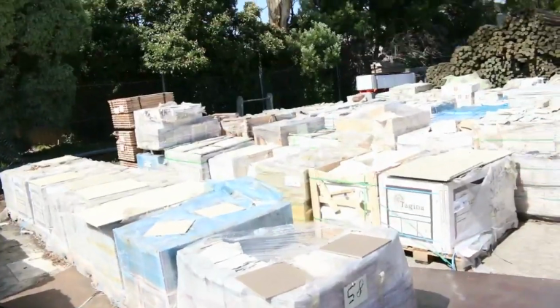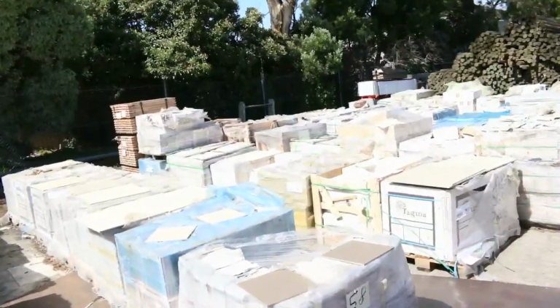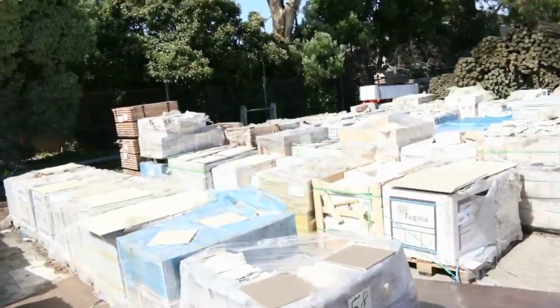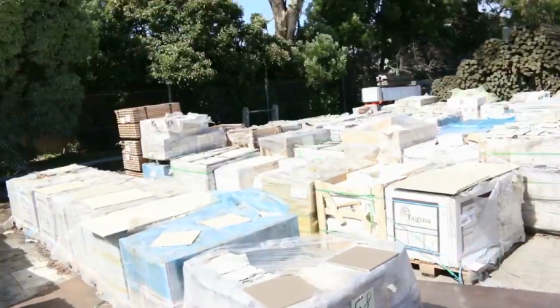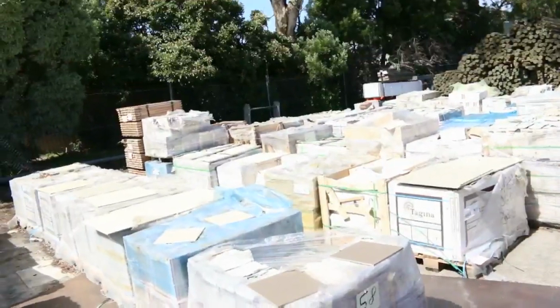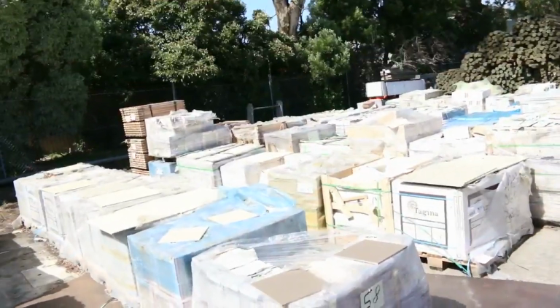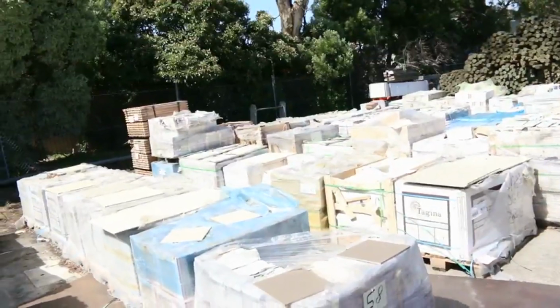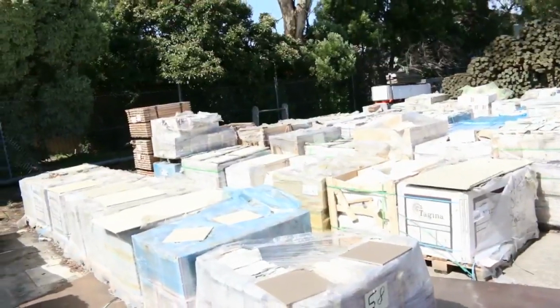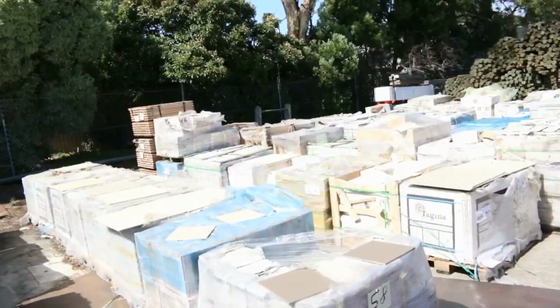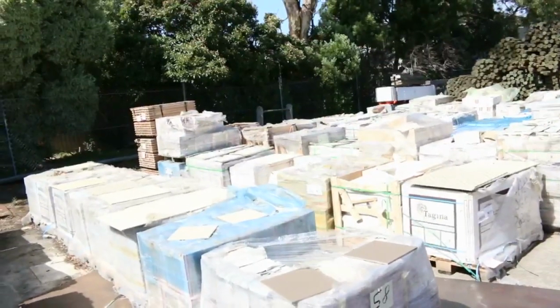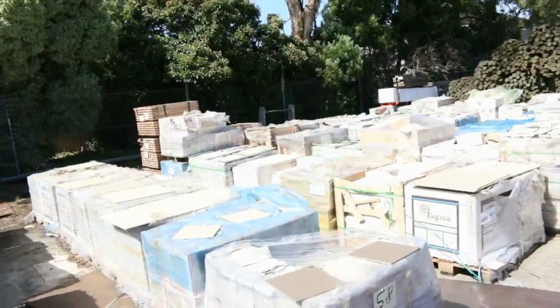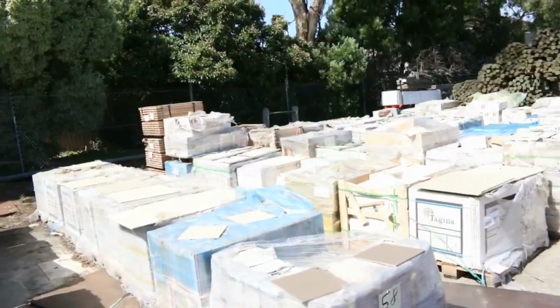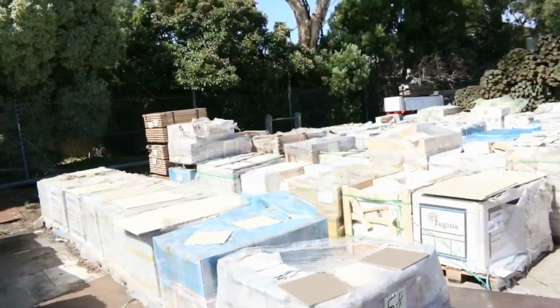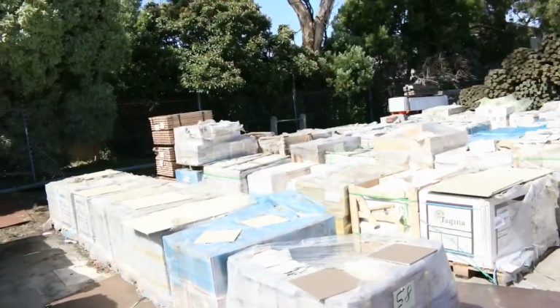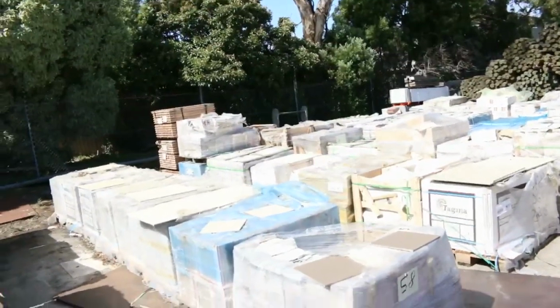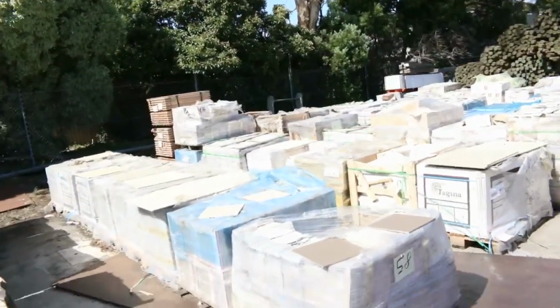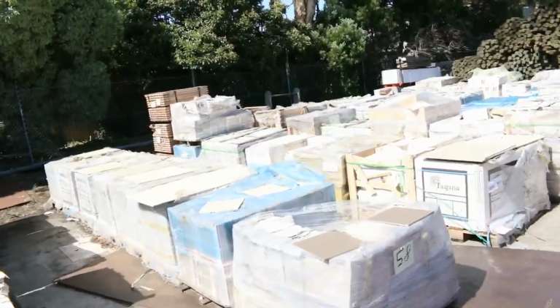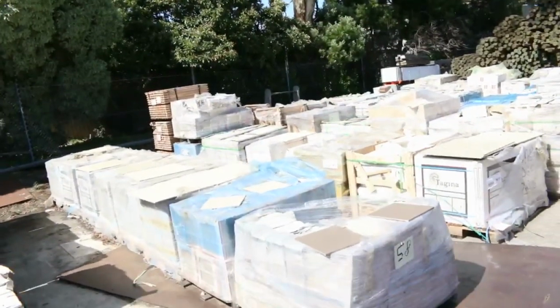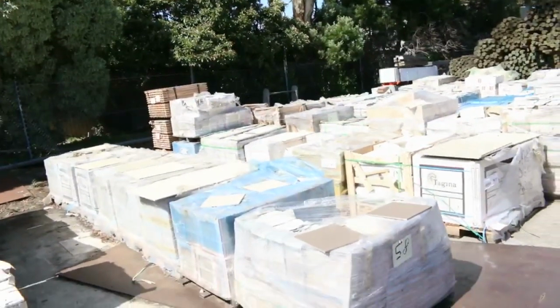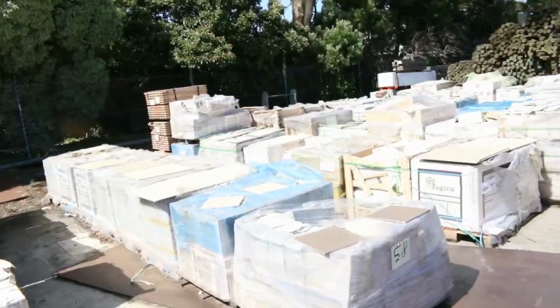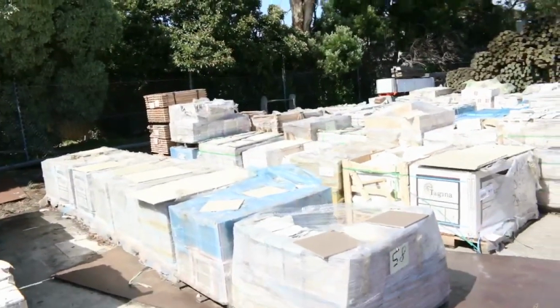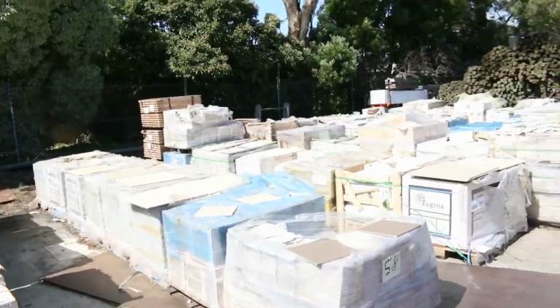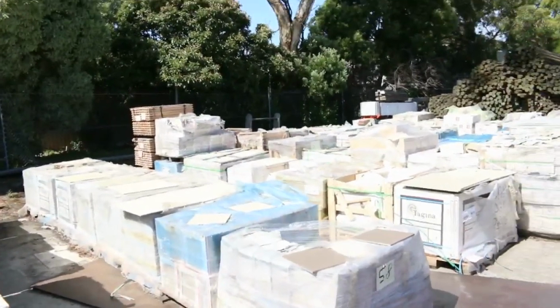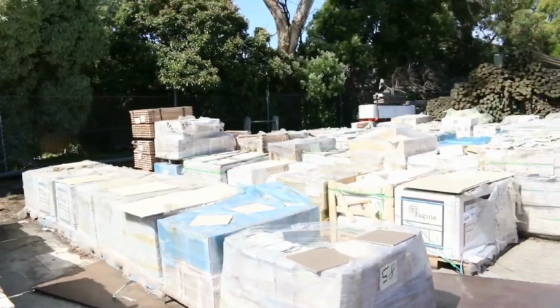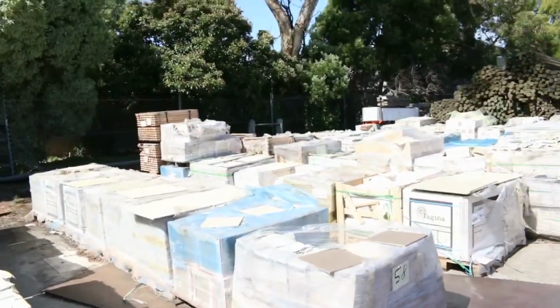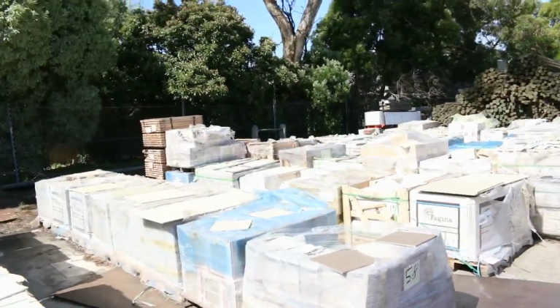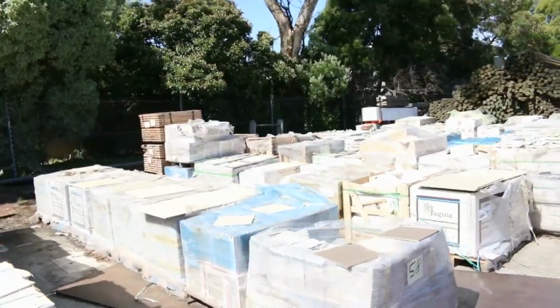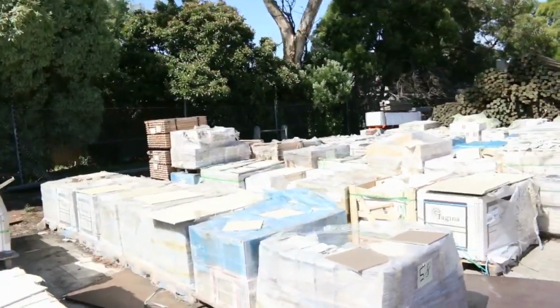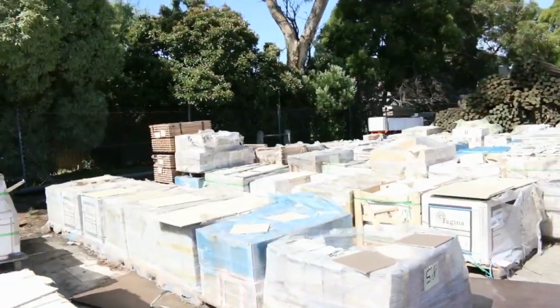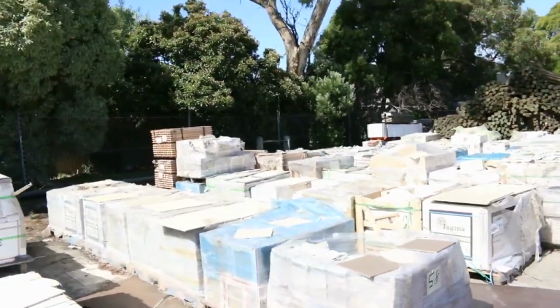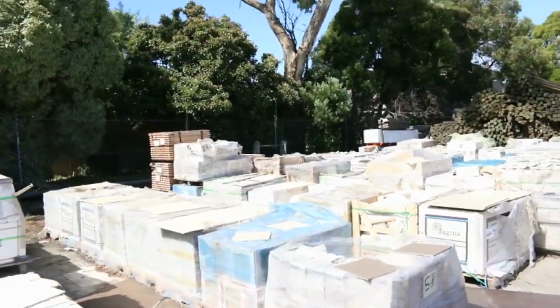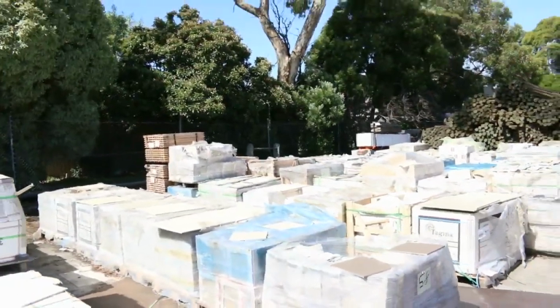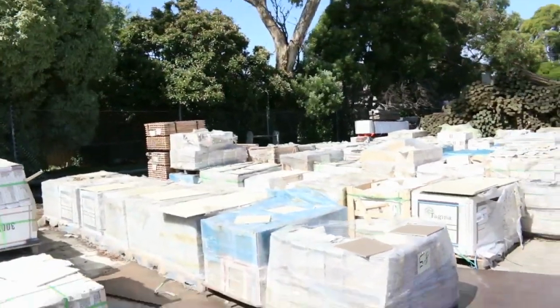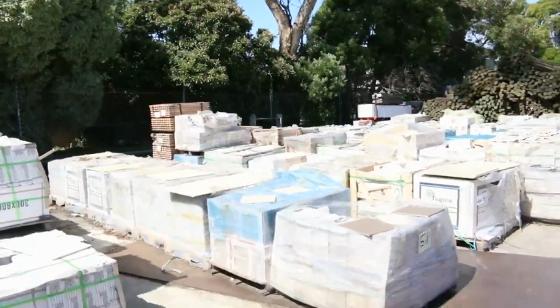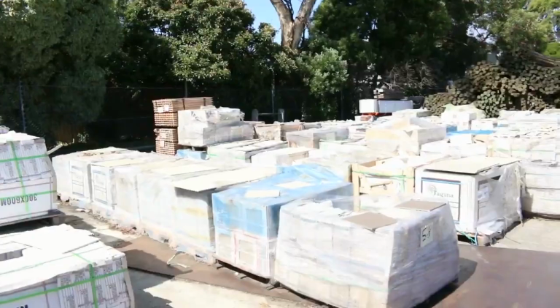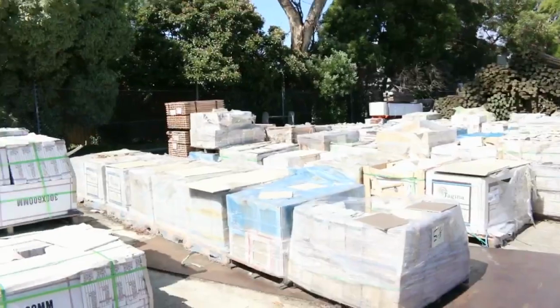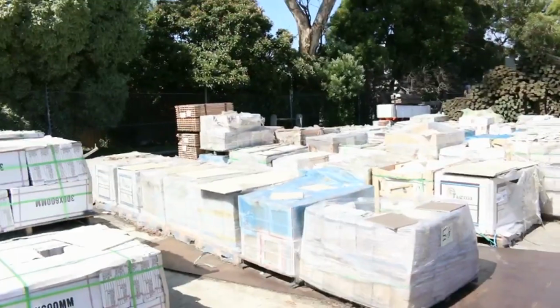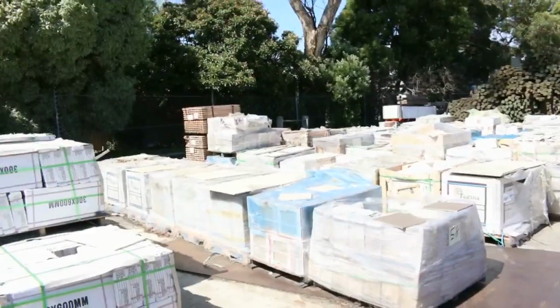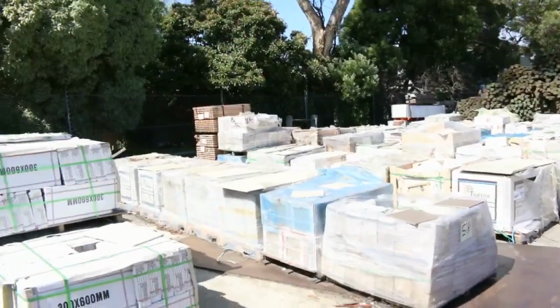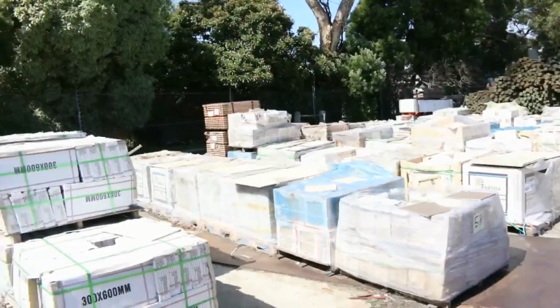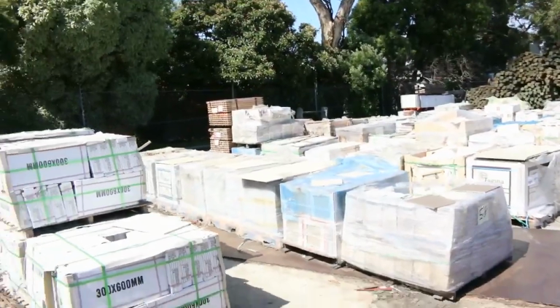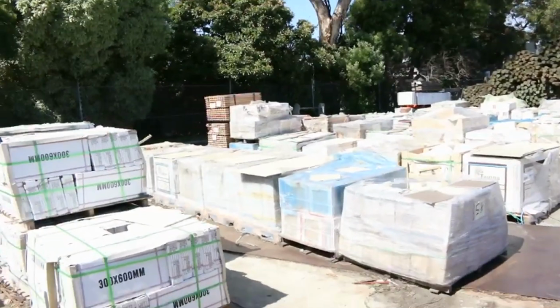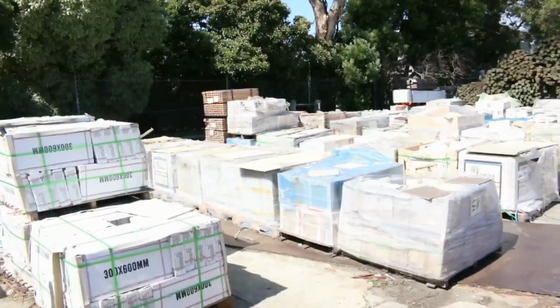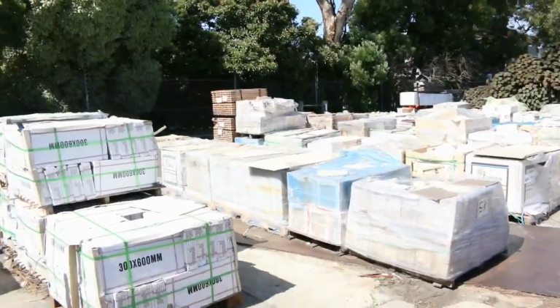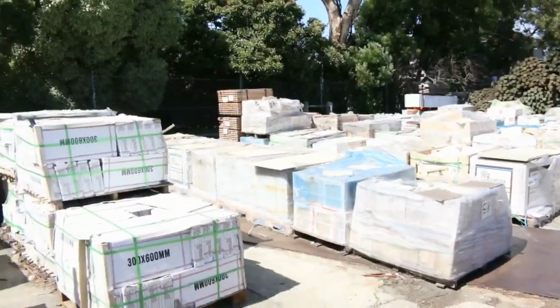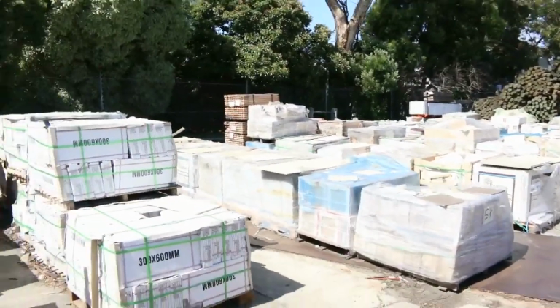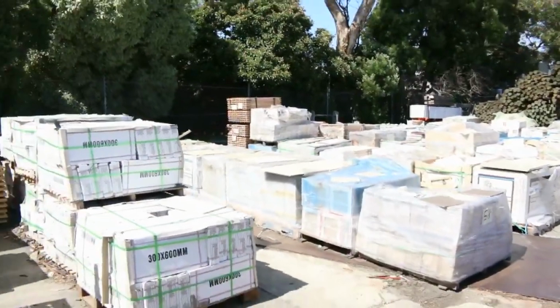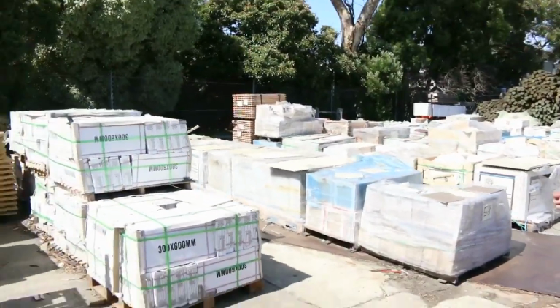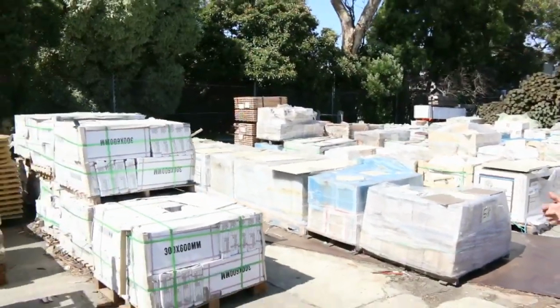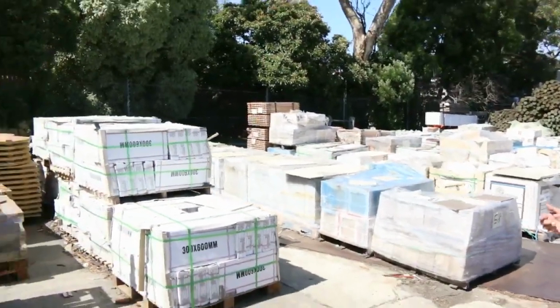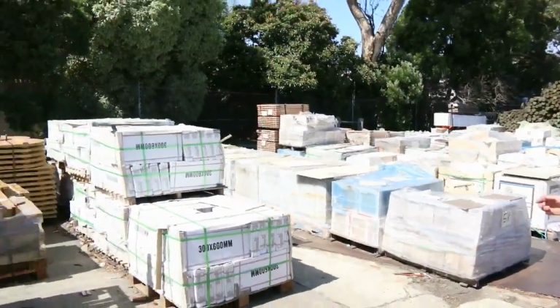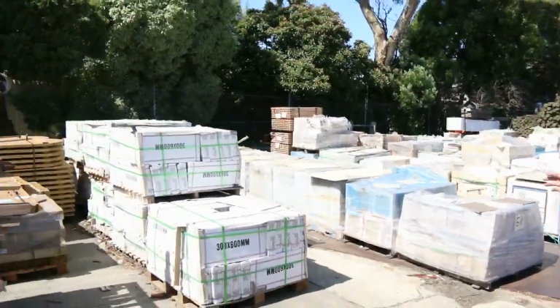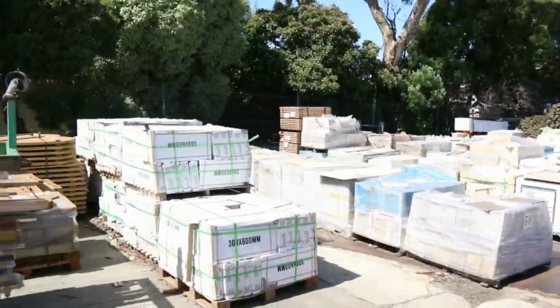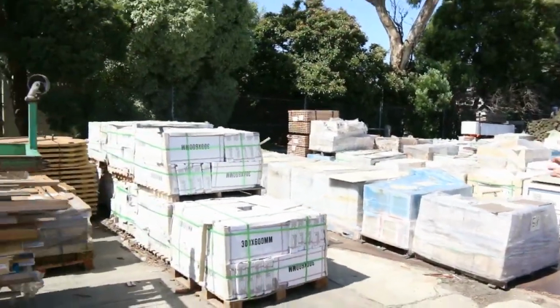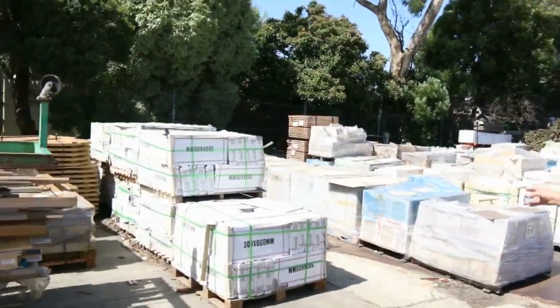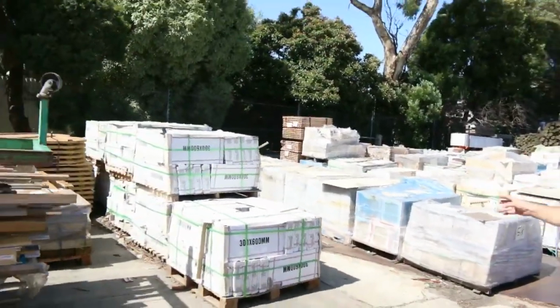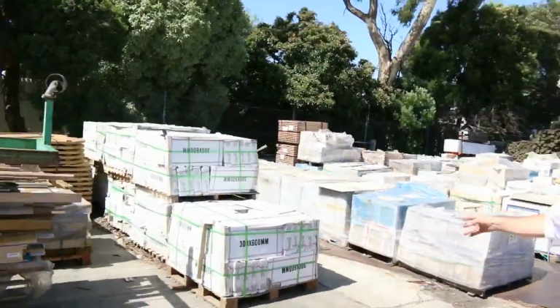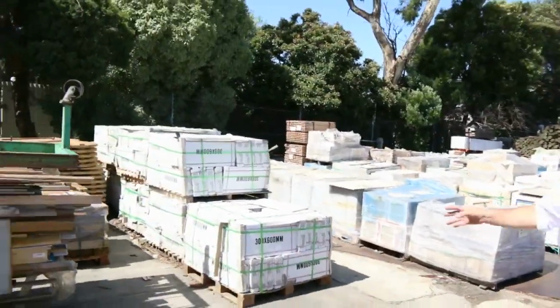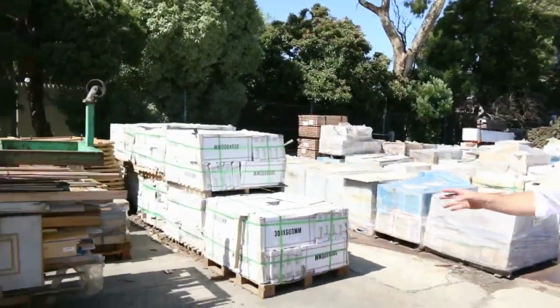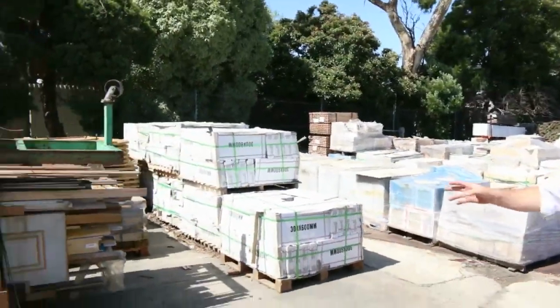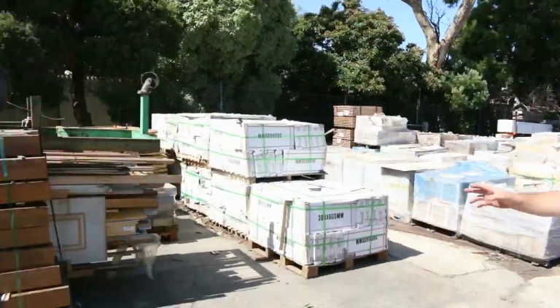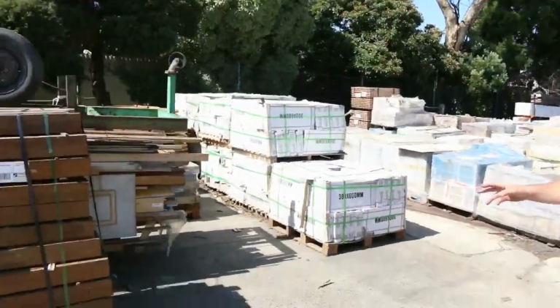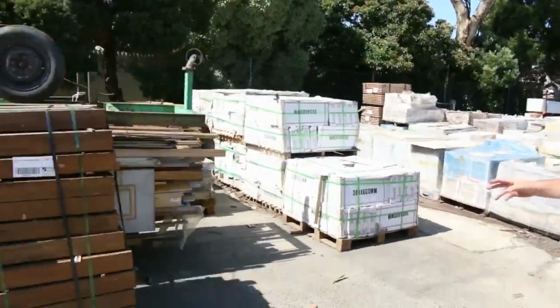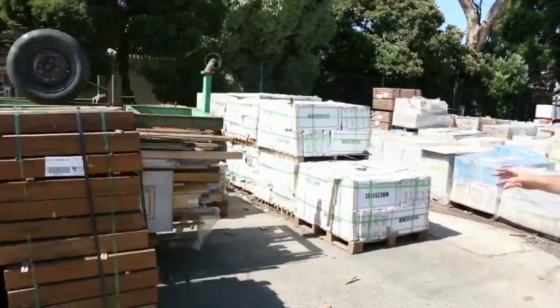Tons and tons of tiles. These tiles are starting from two and three dollars a square meter up to maybe ten or twelve dollars — really good buying on them.